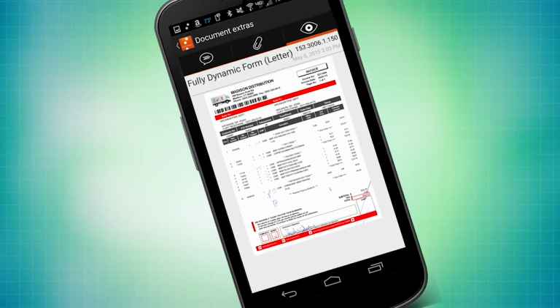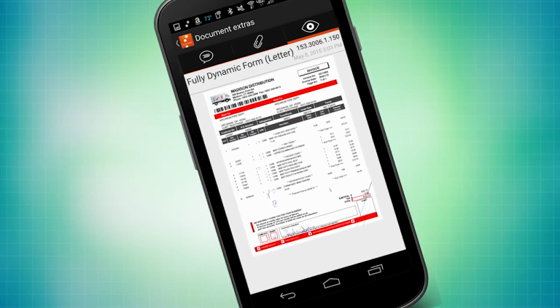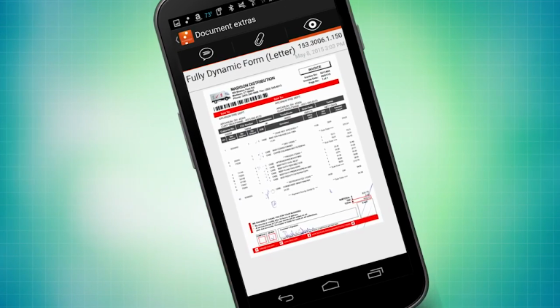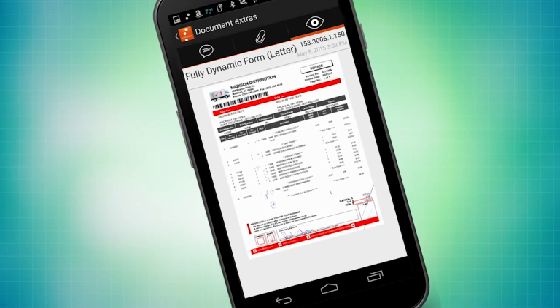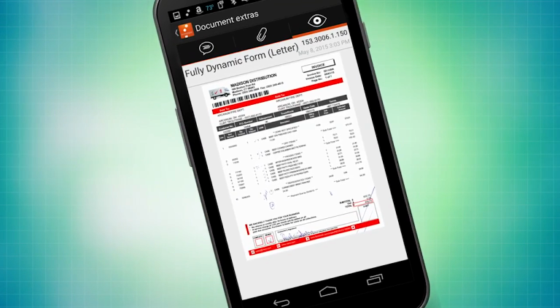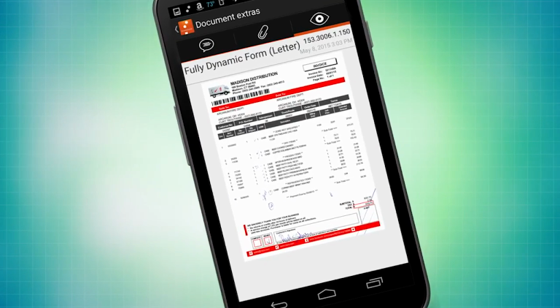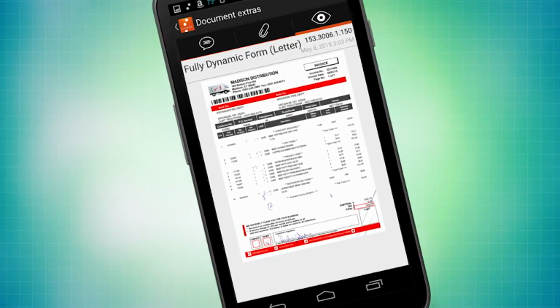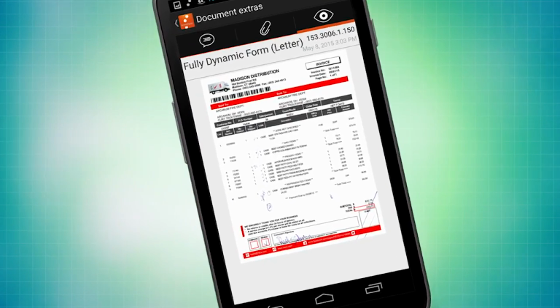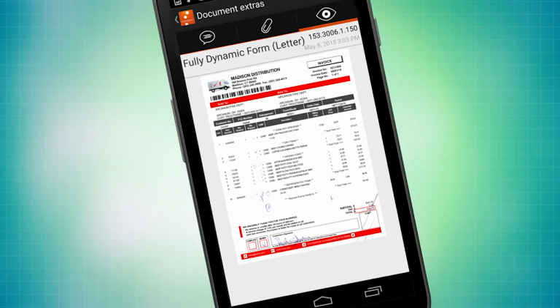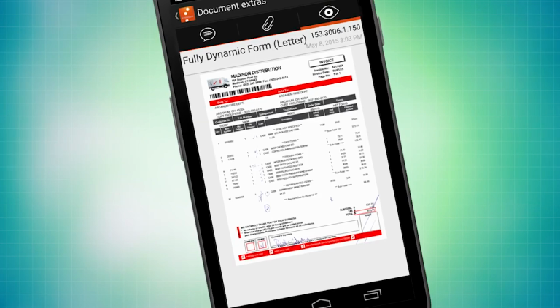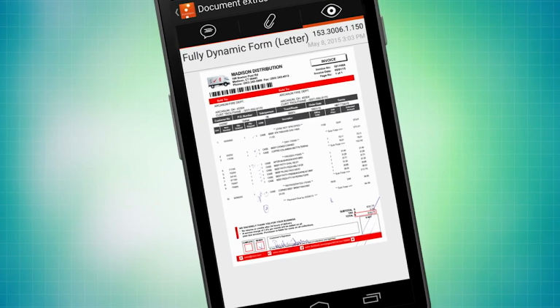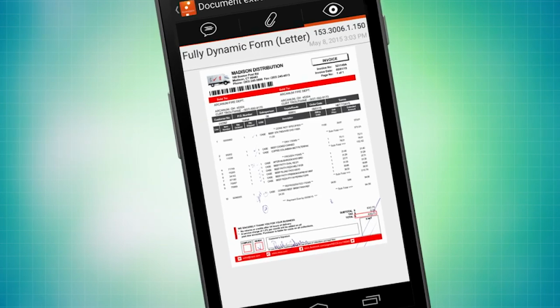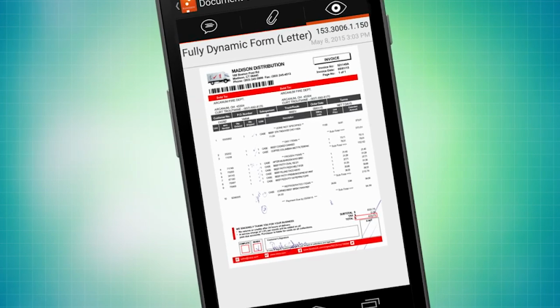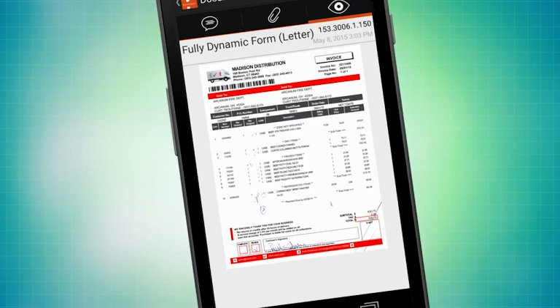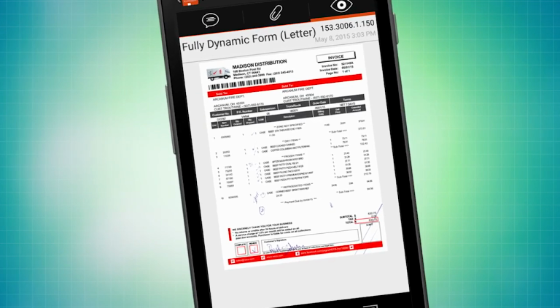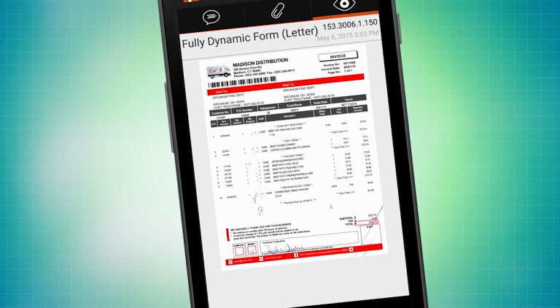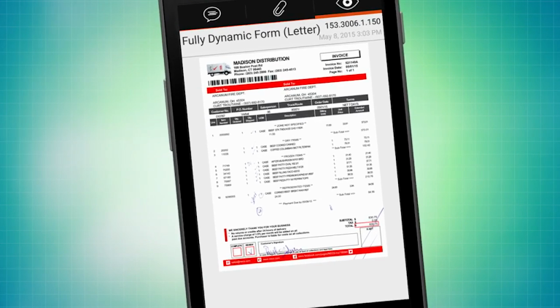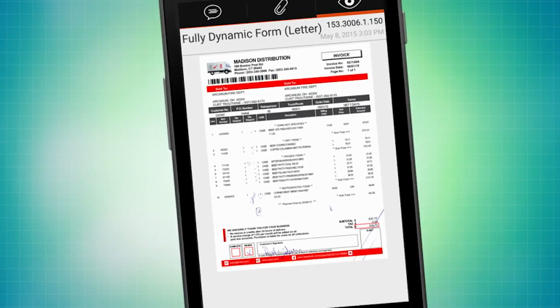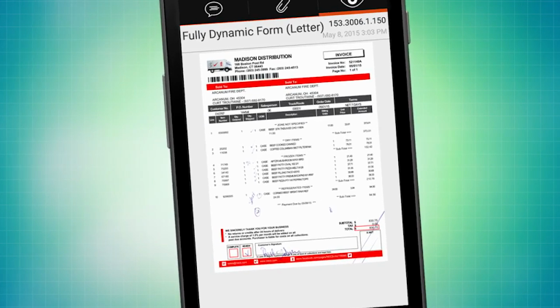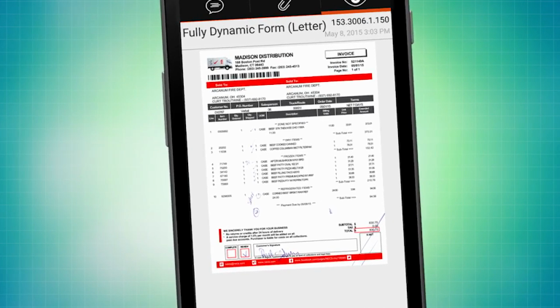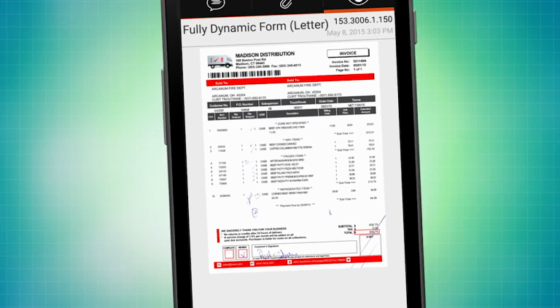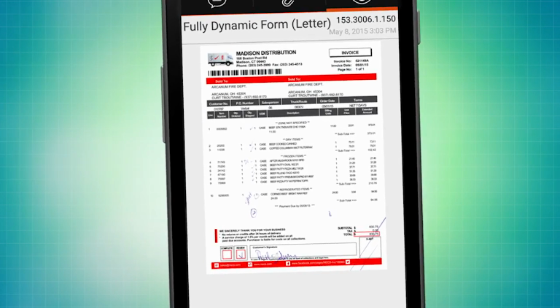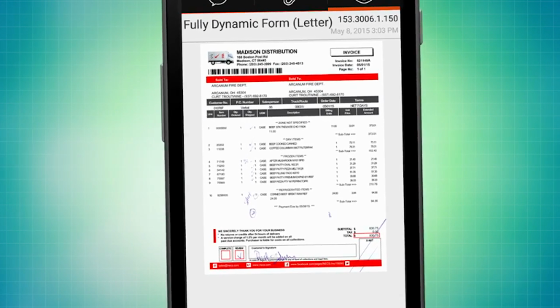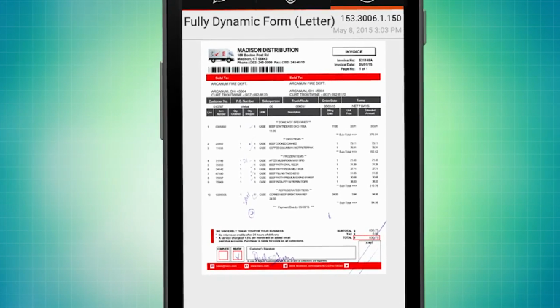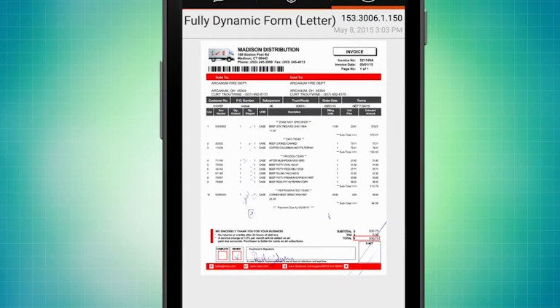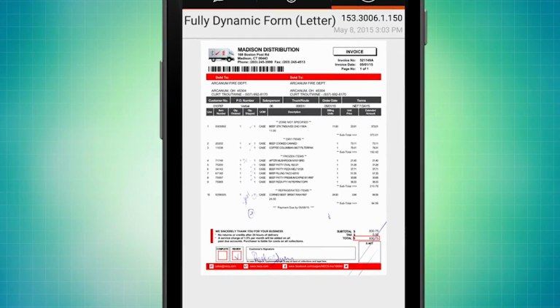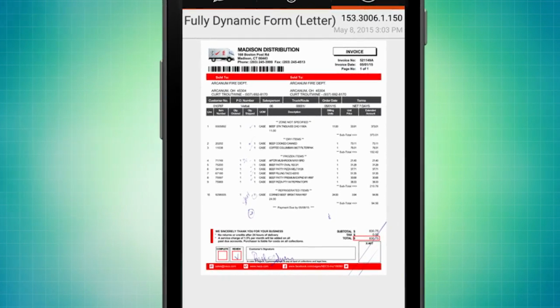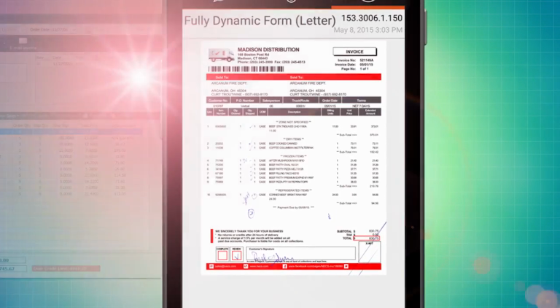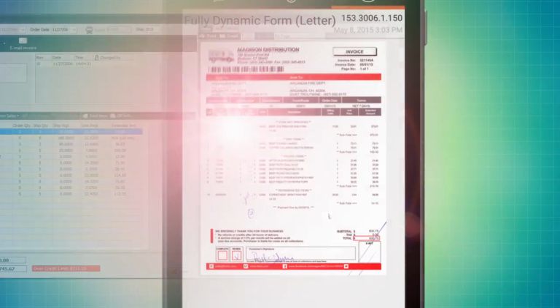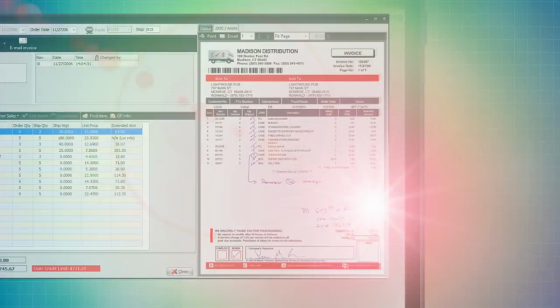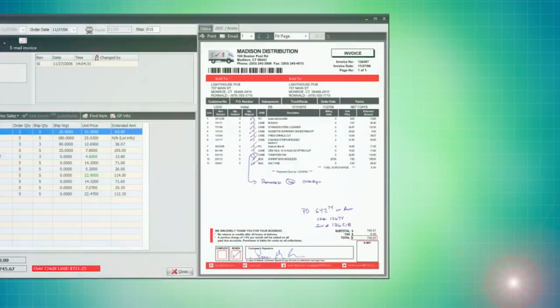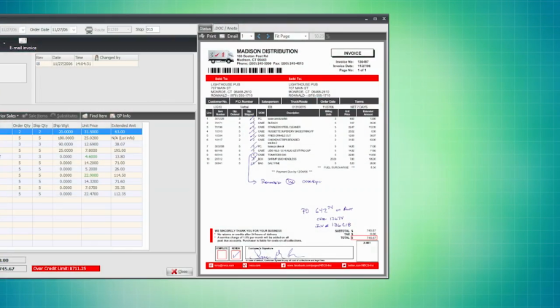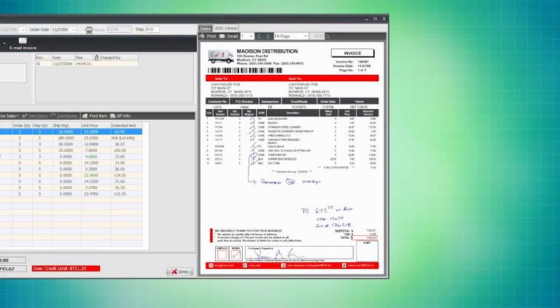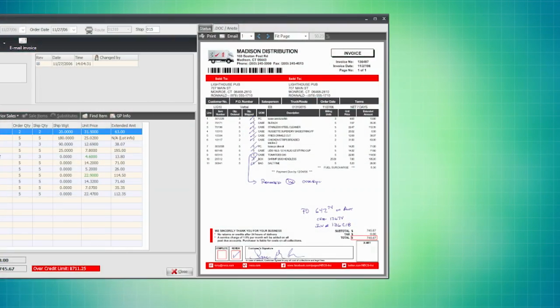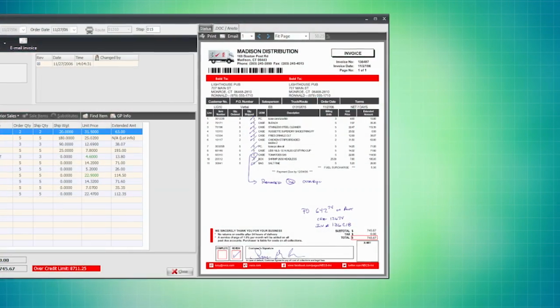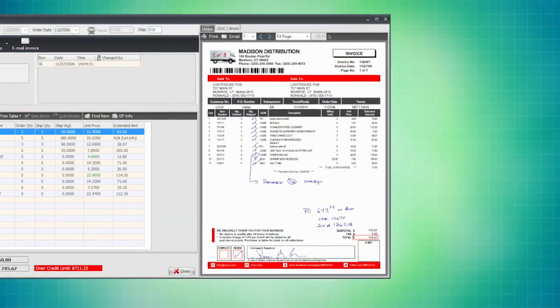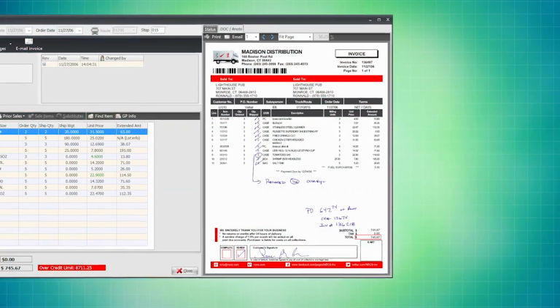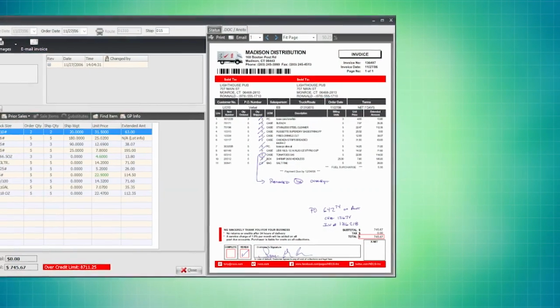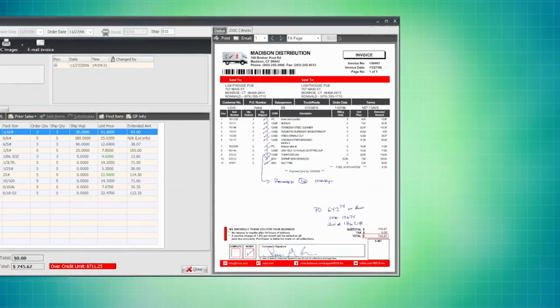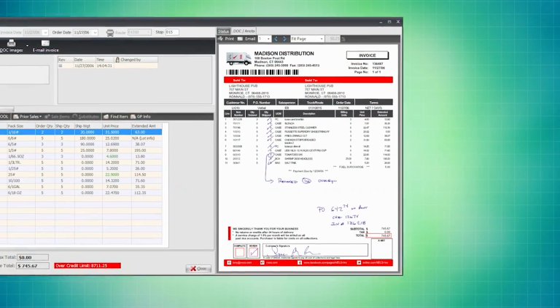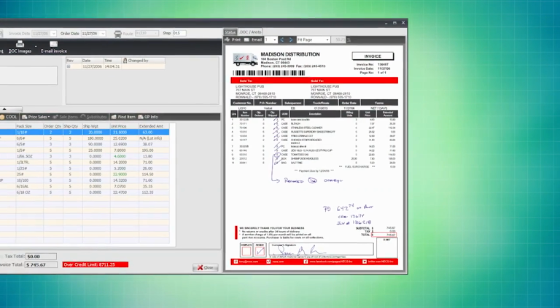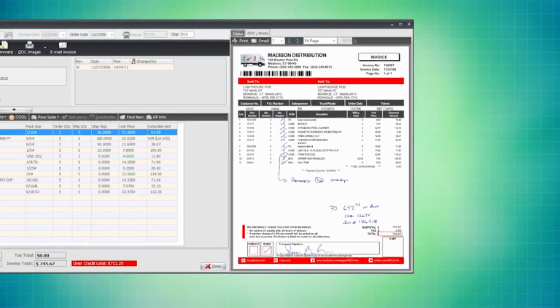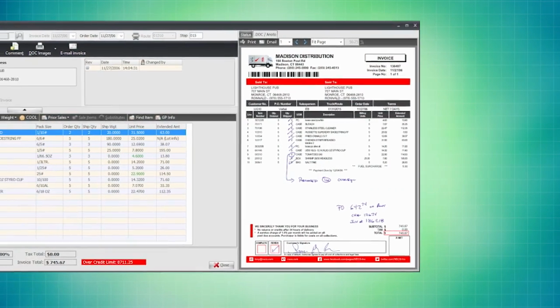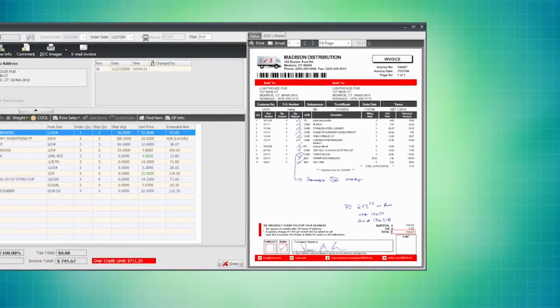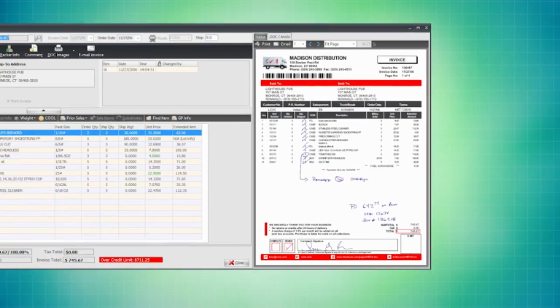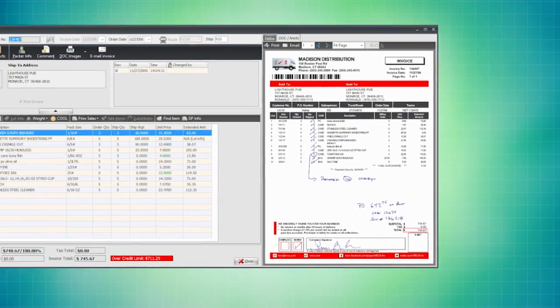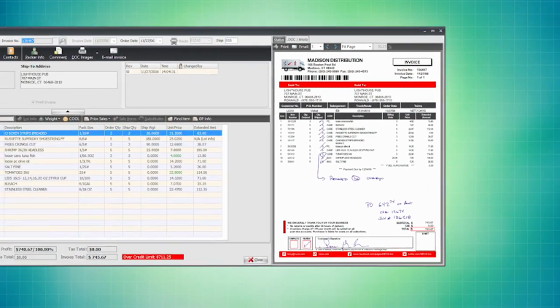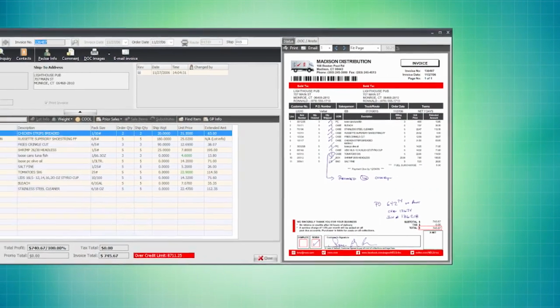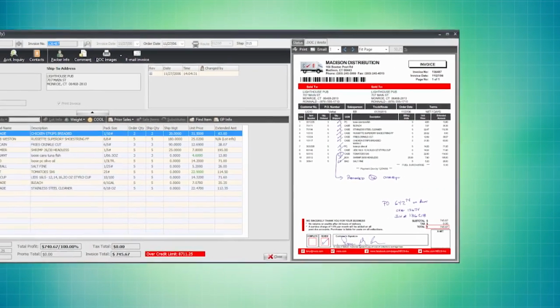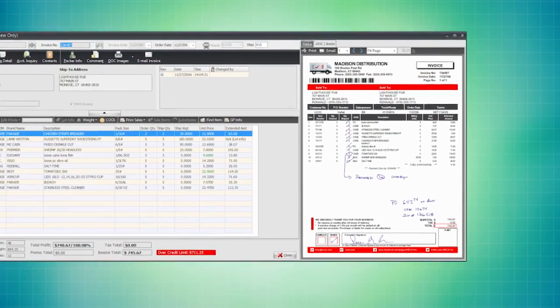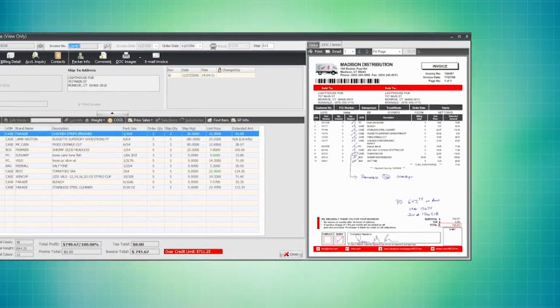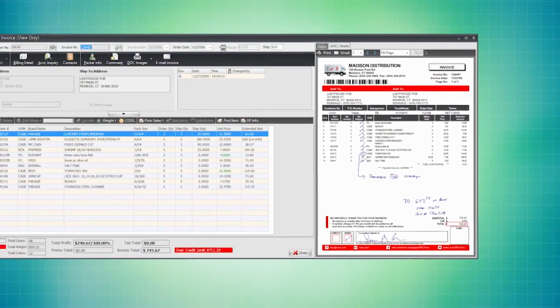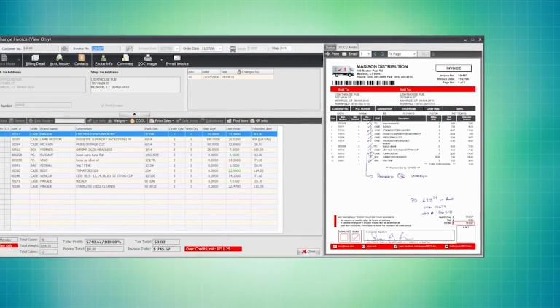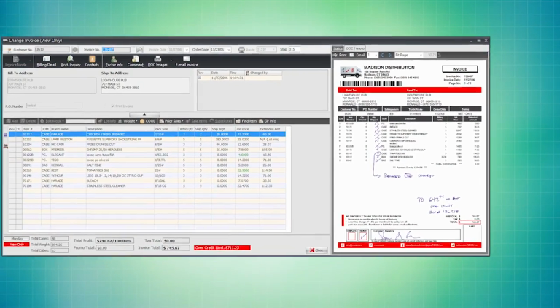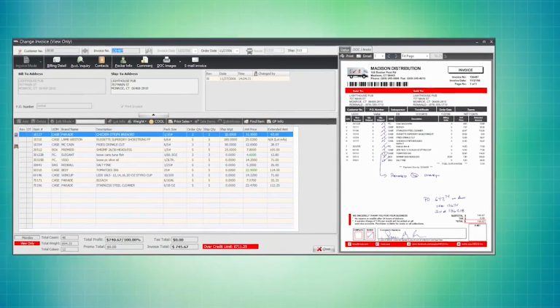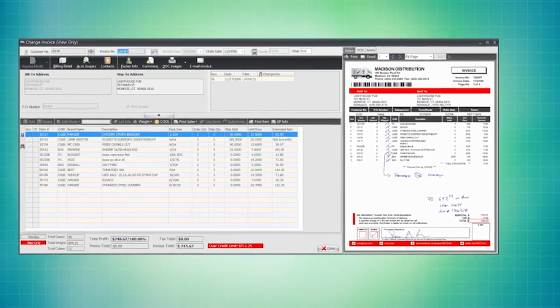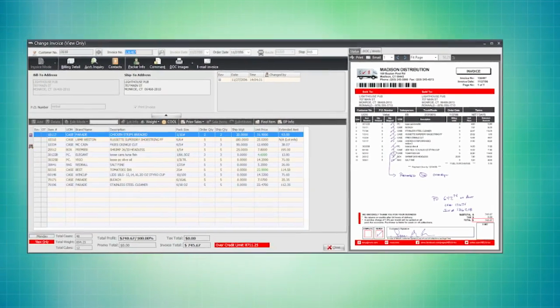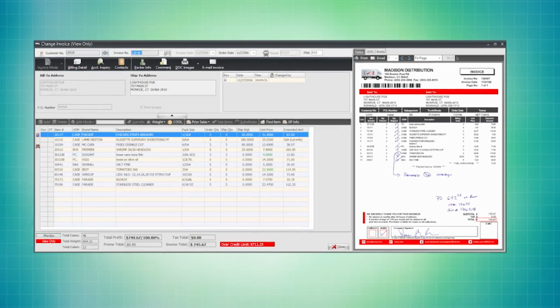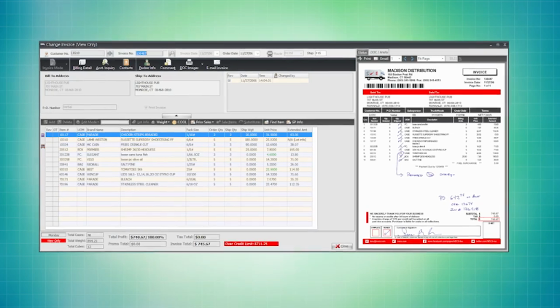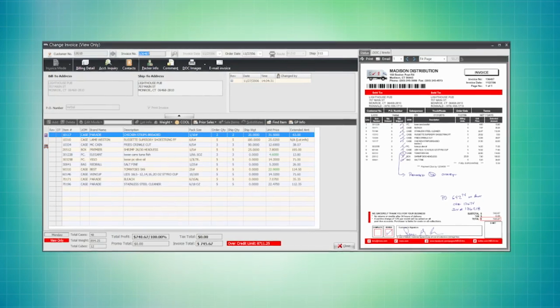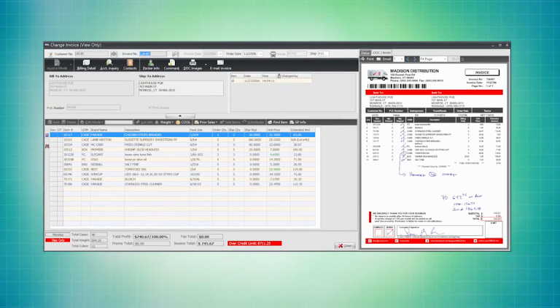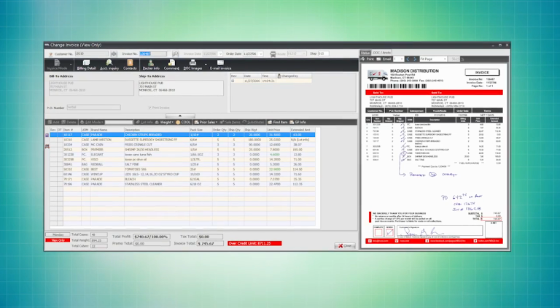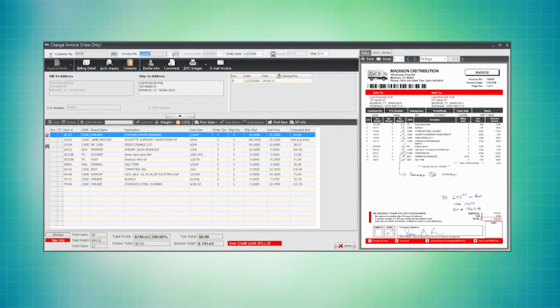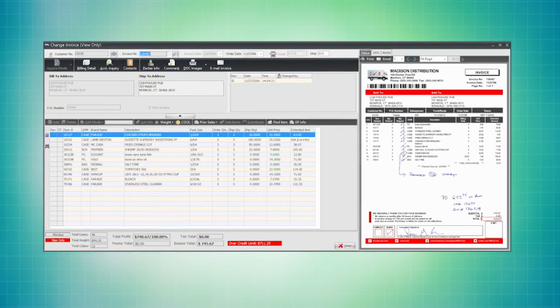About a minute later, maybe even less, that invoice is now in their Entree system and they can see a signed copy of that invoice right there on the screen.